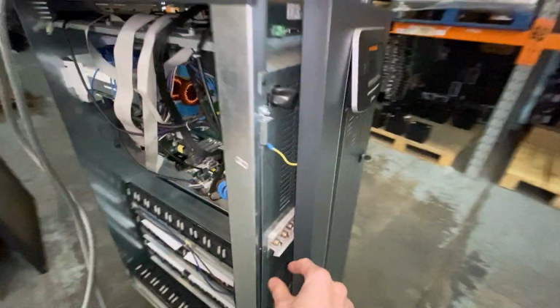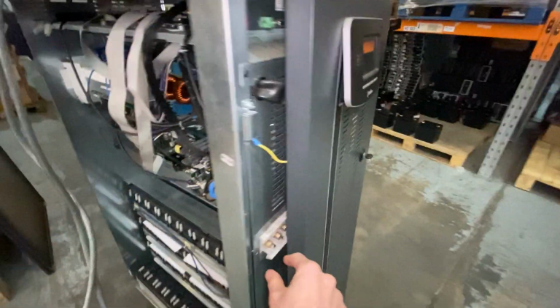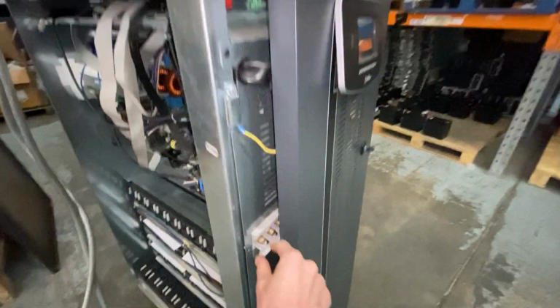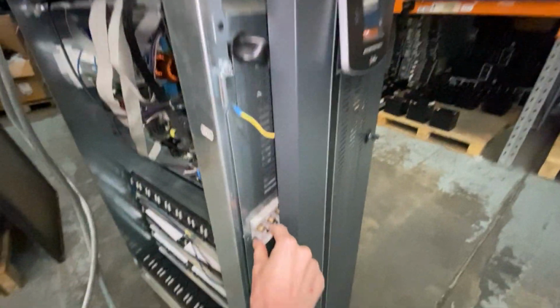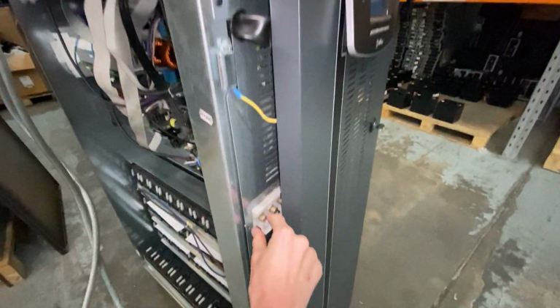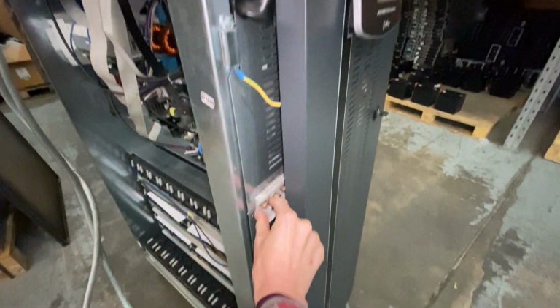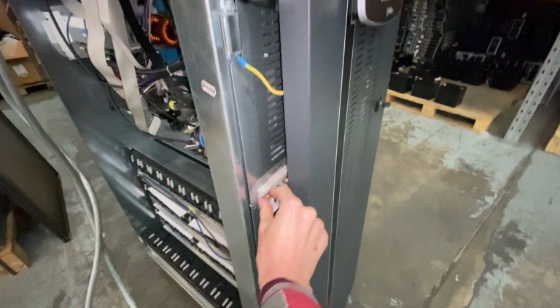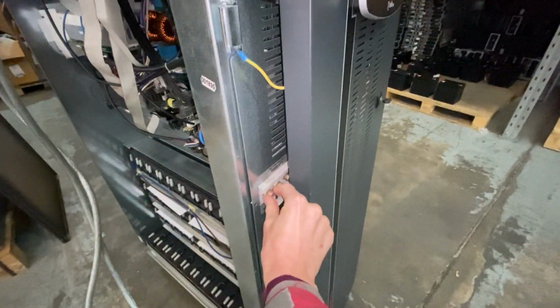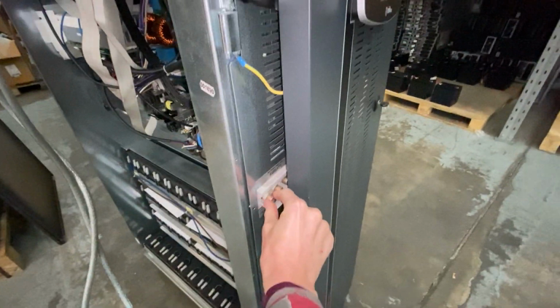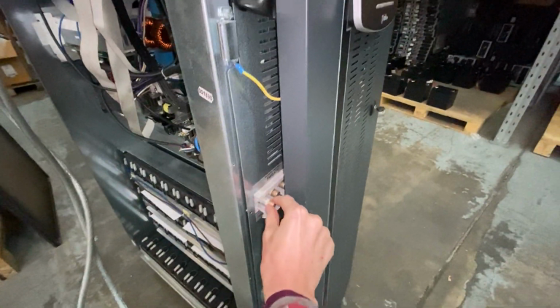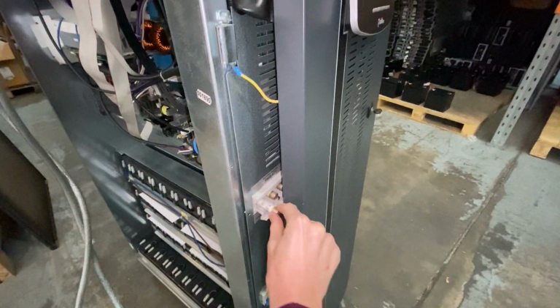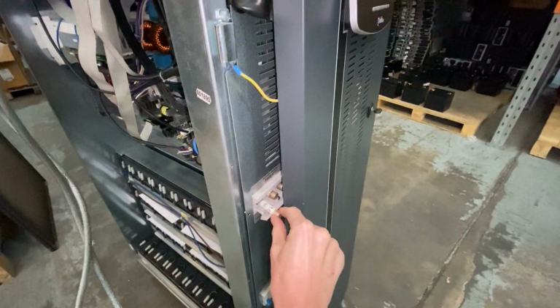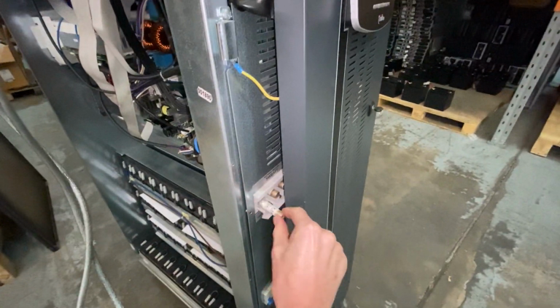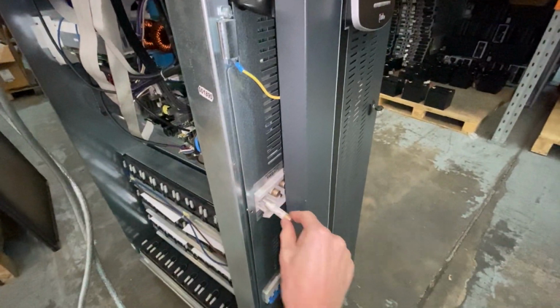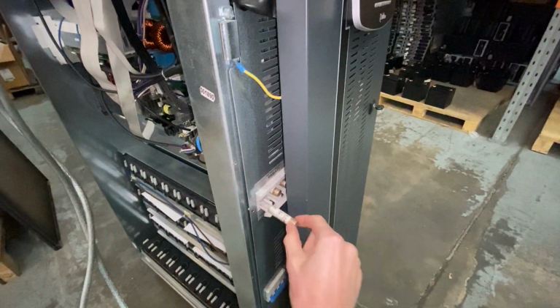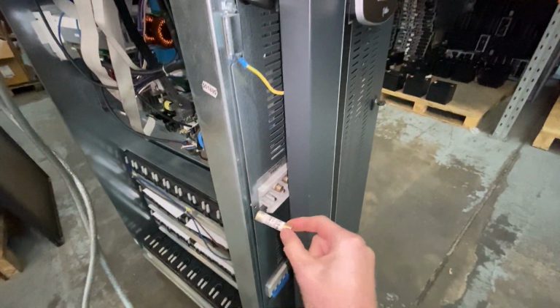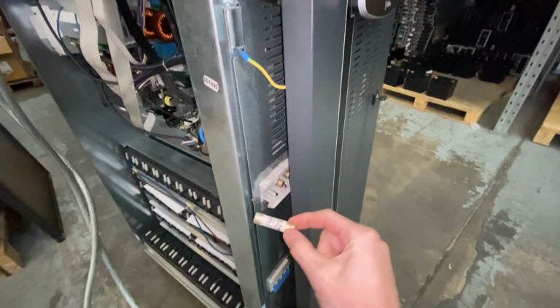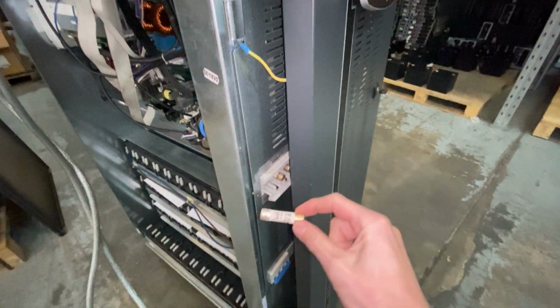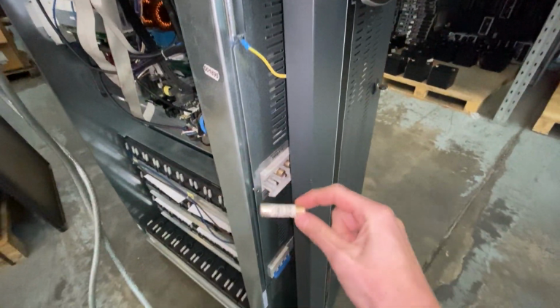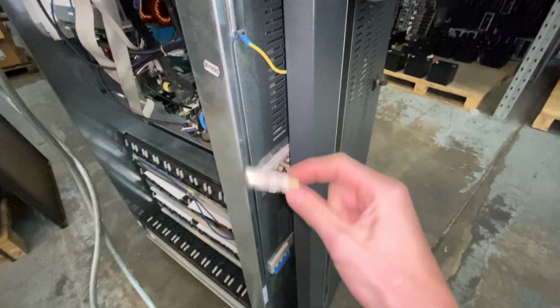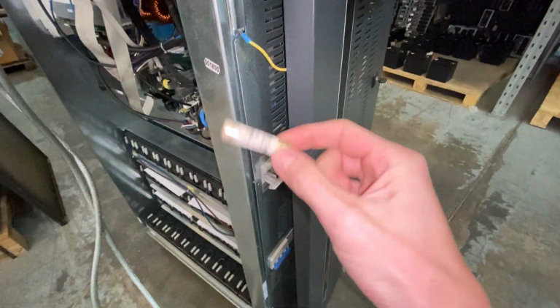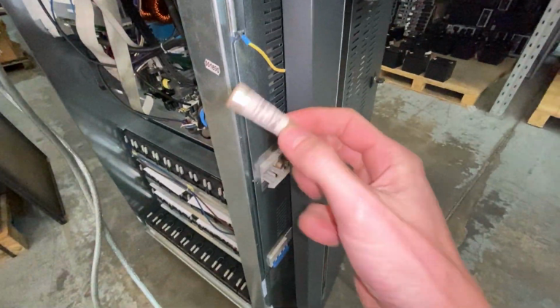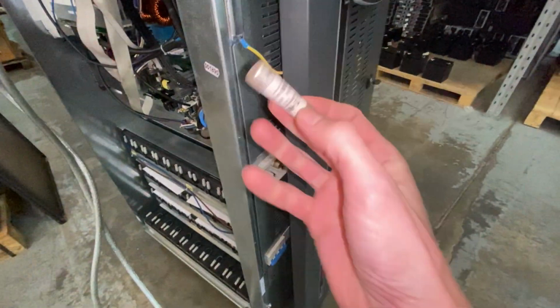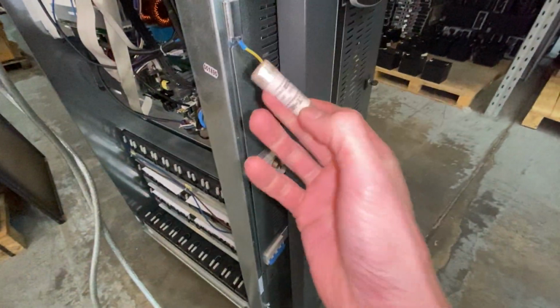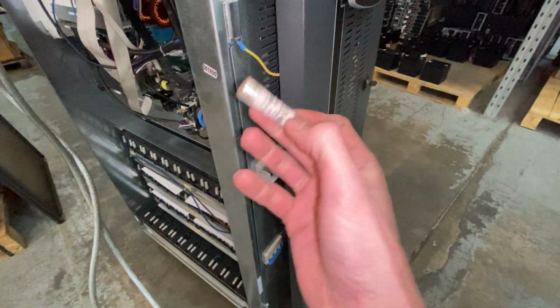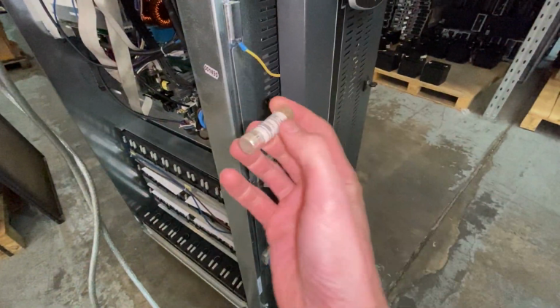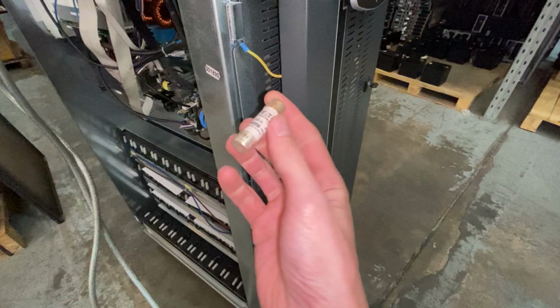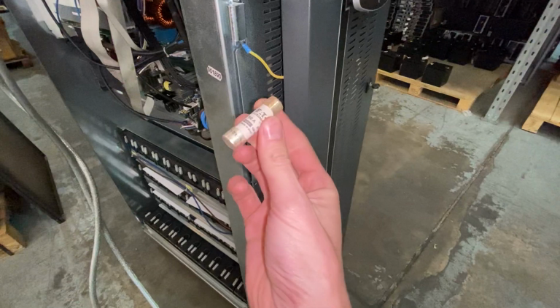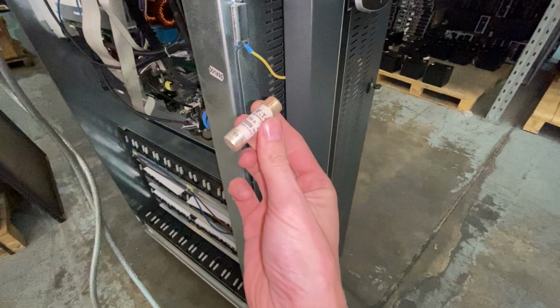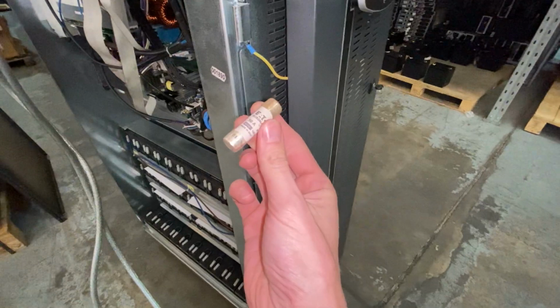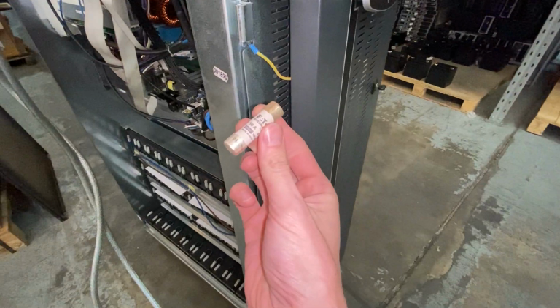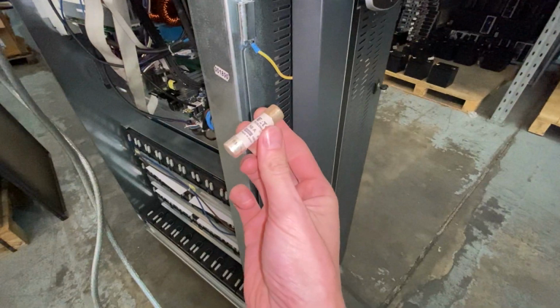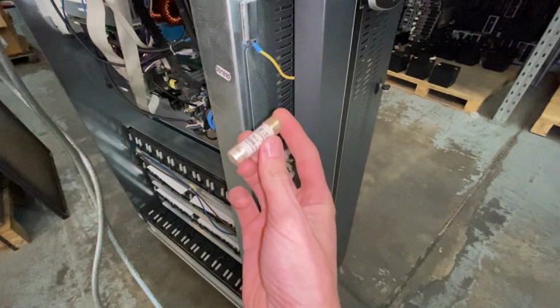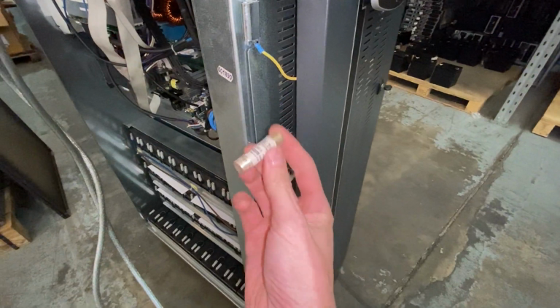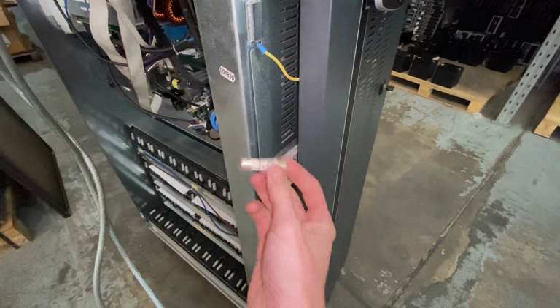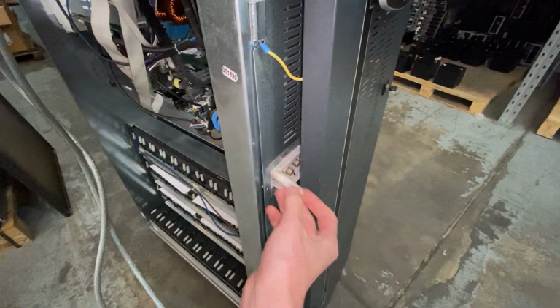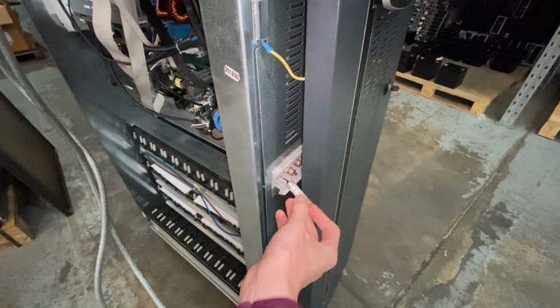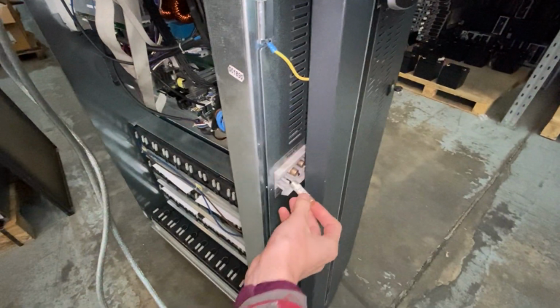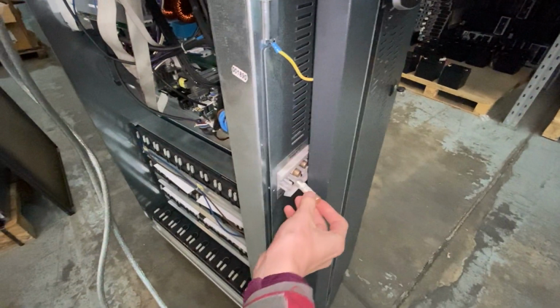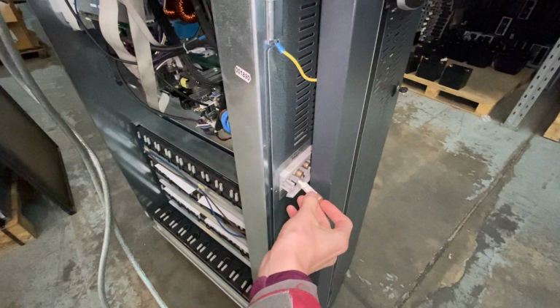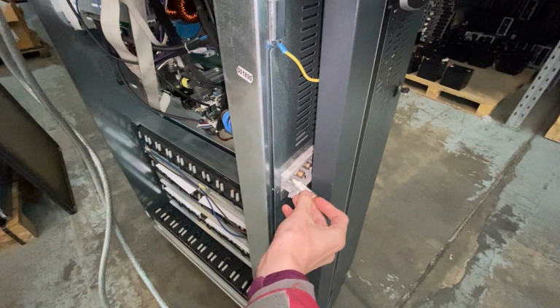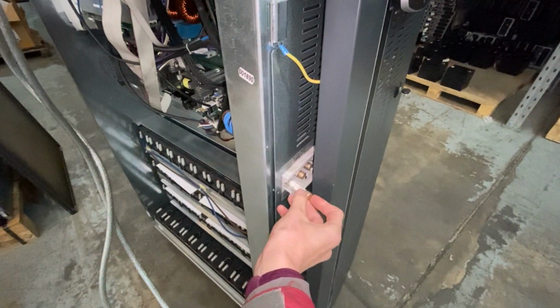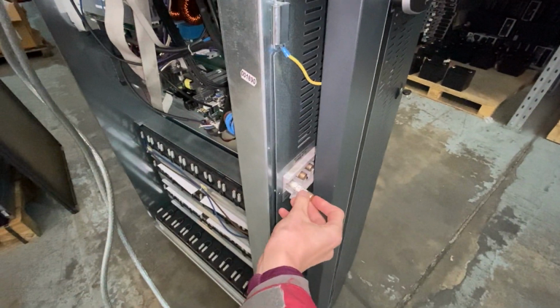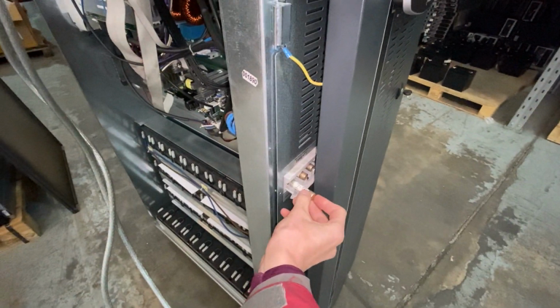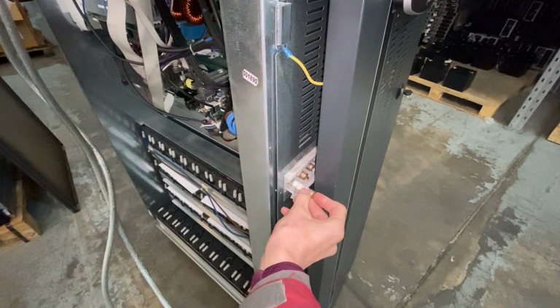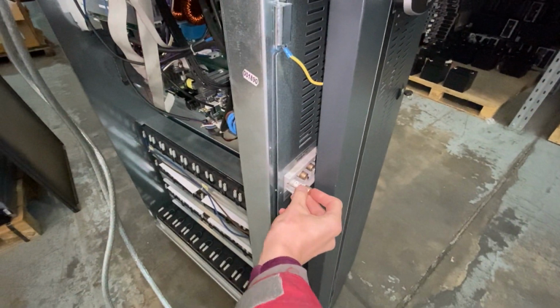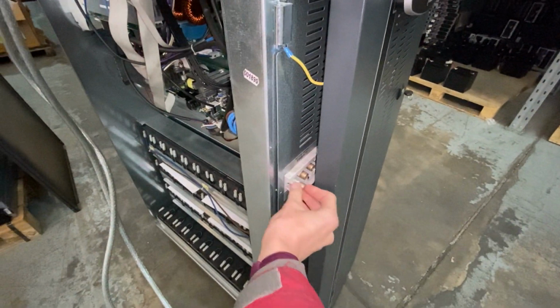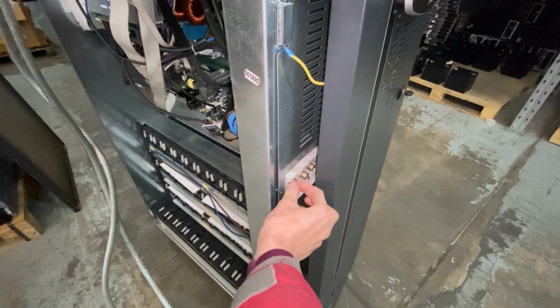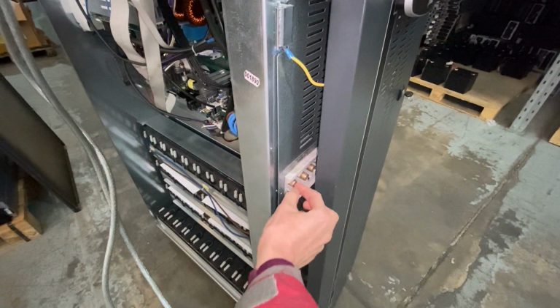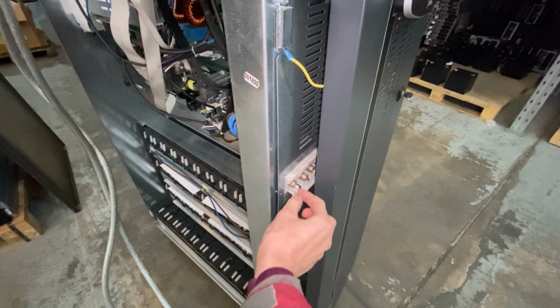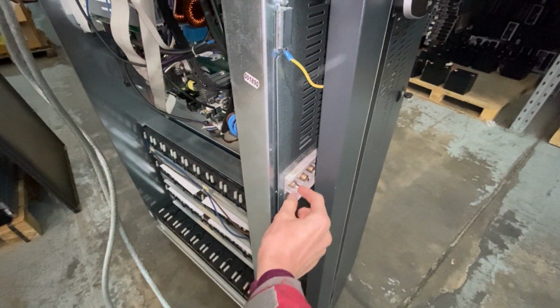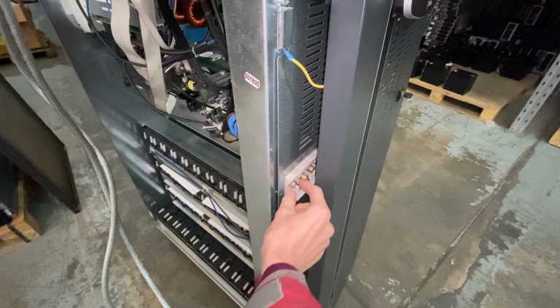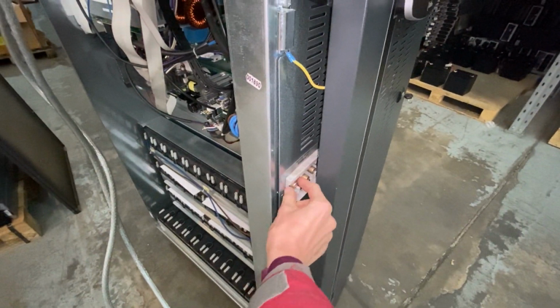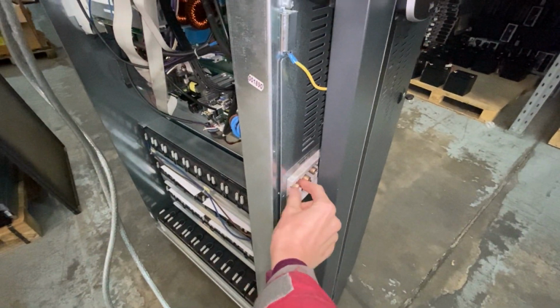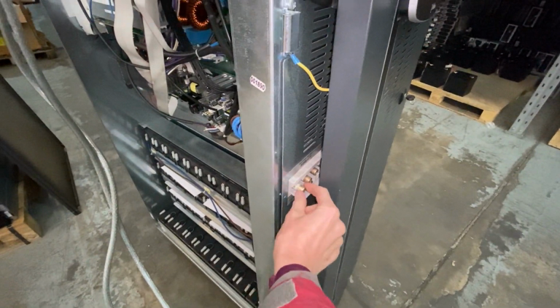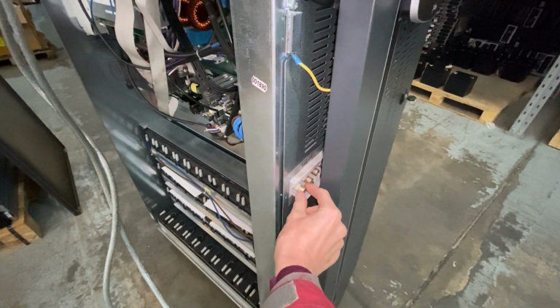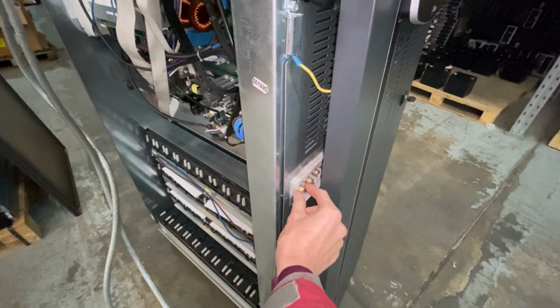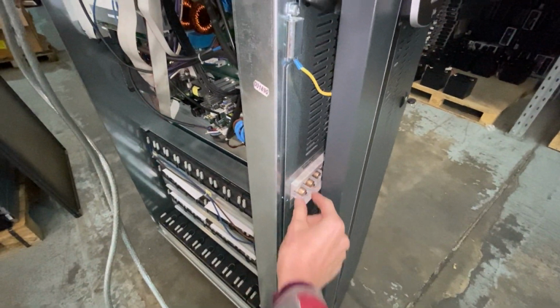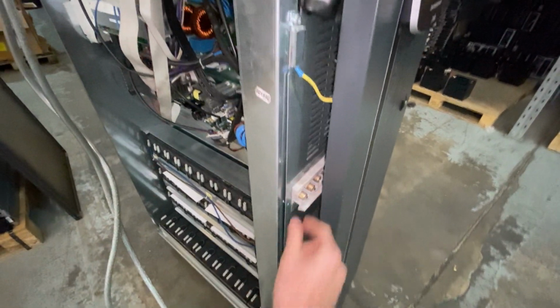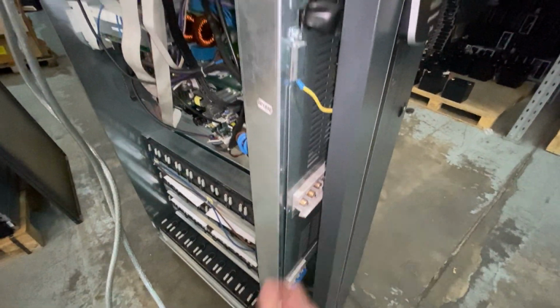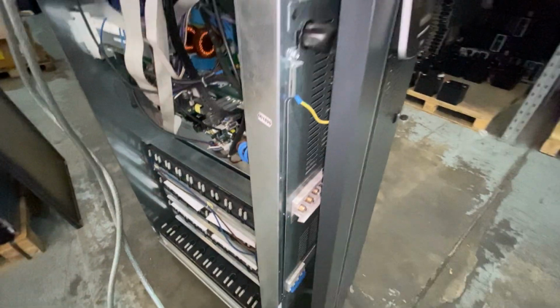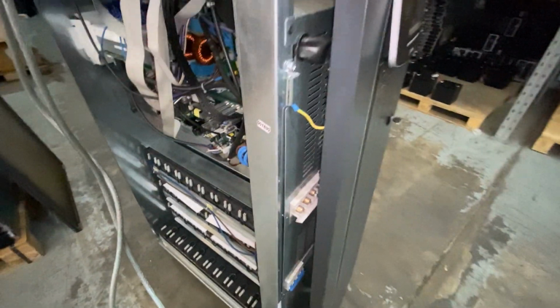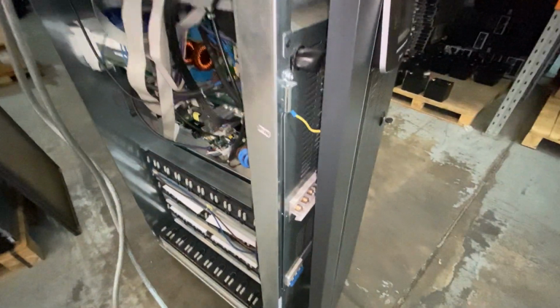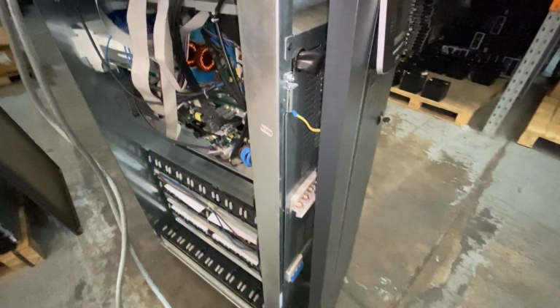These are the battery fuses. I would take these out if you're ever working on the battery system. At the moment I've just got them popped down, but you can take them out.